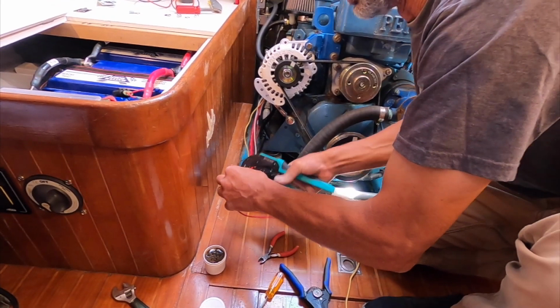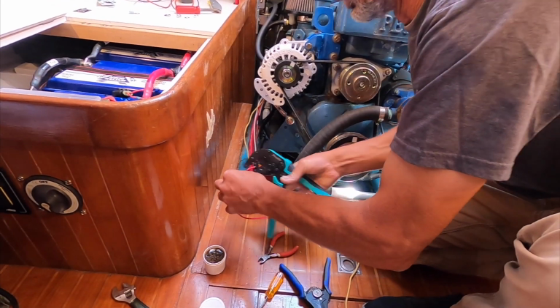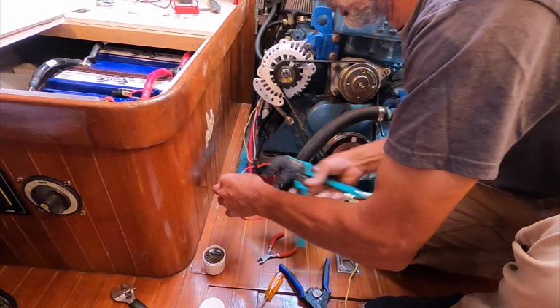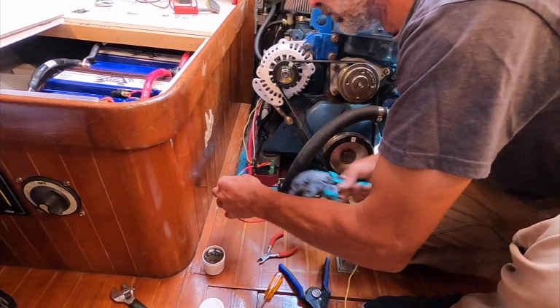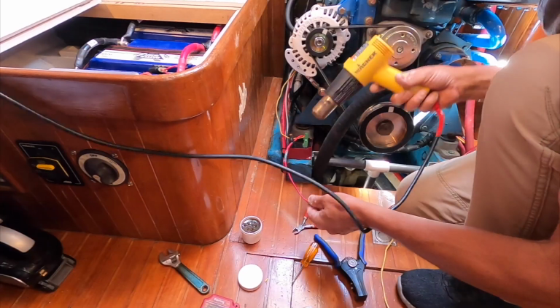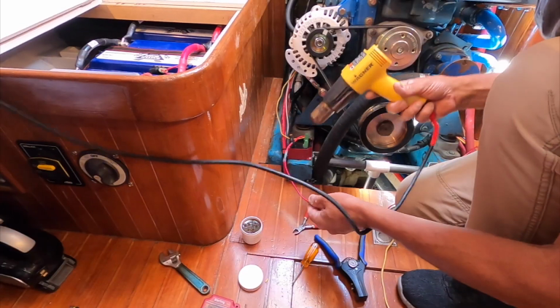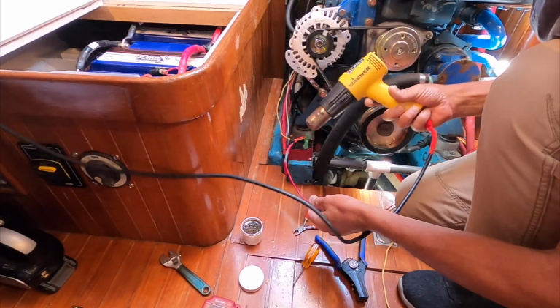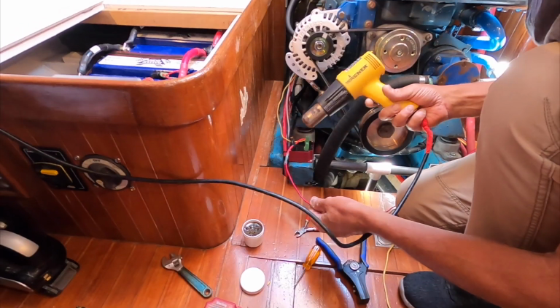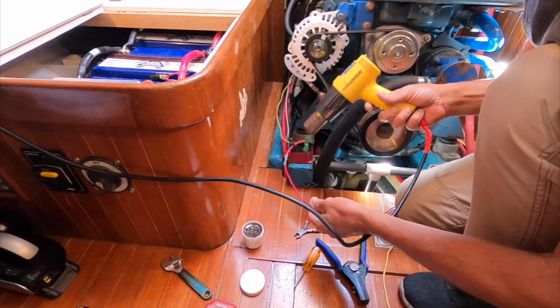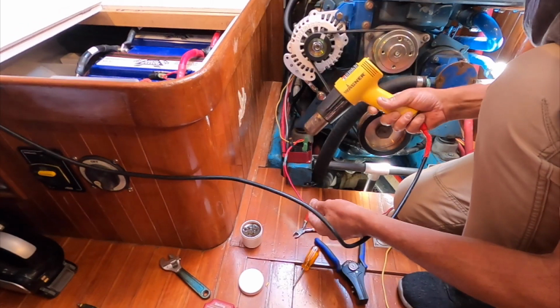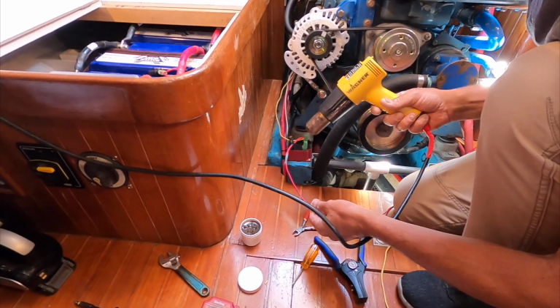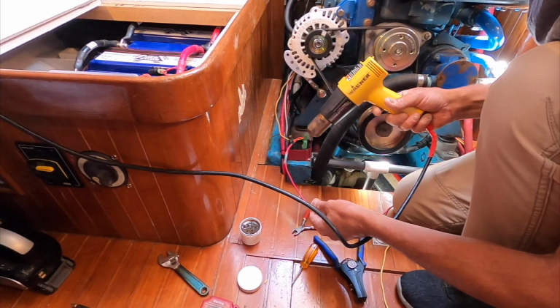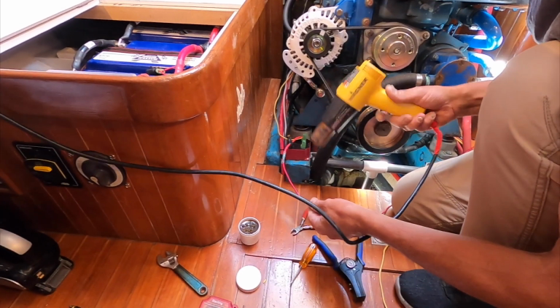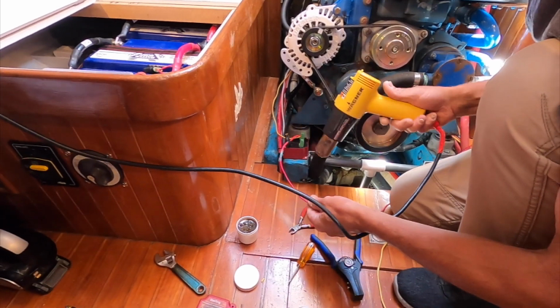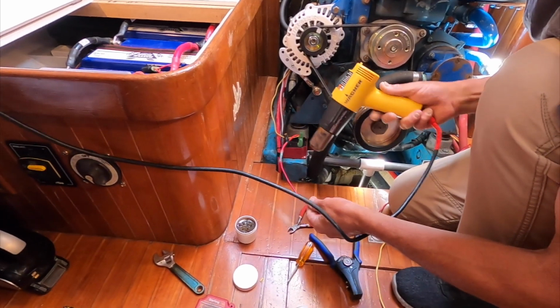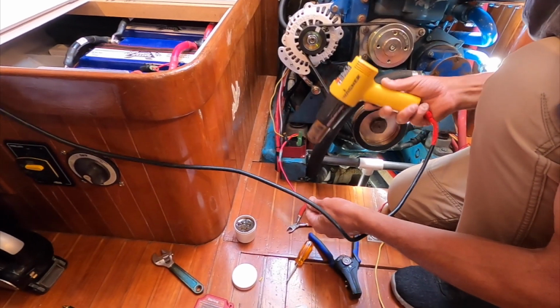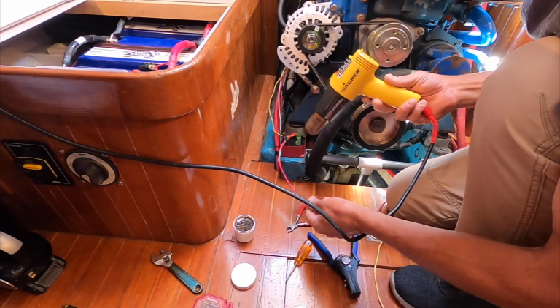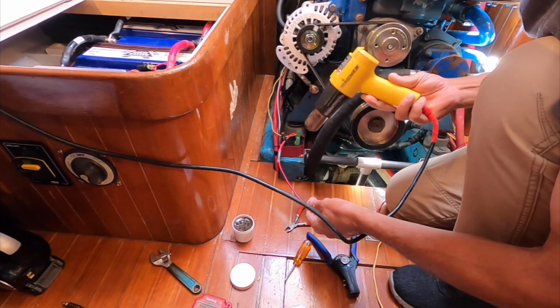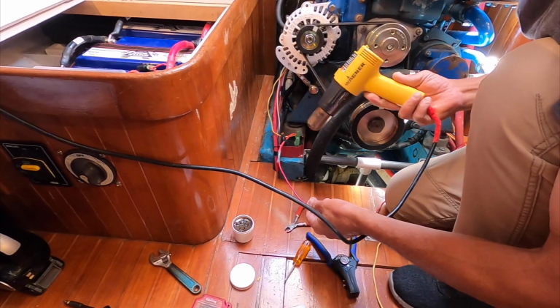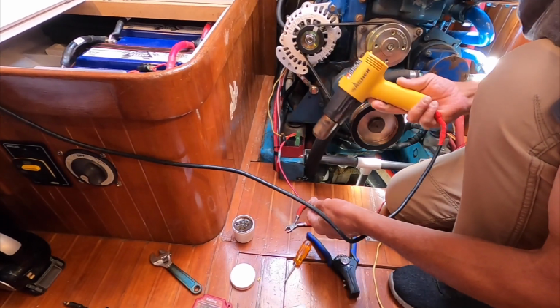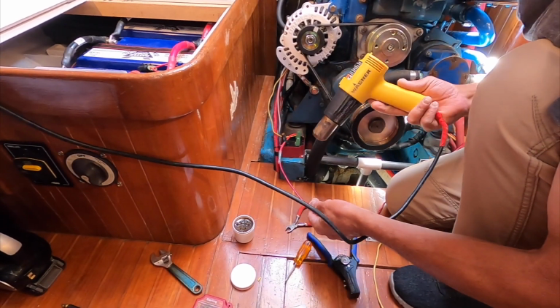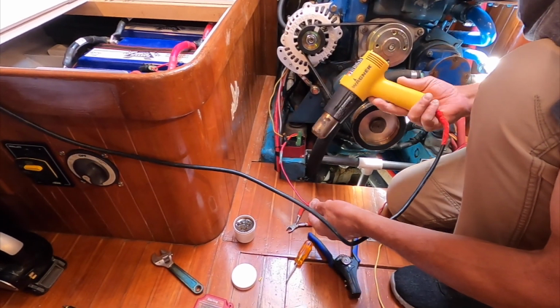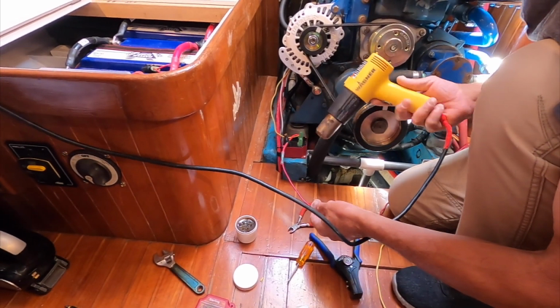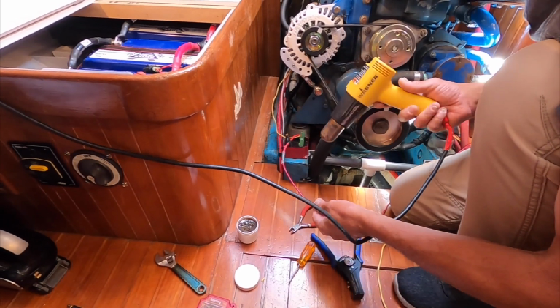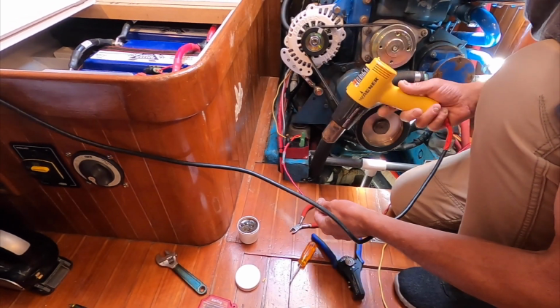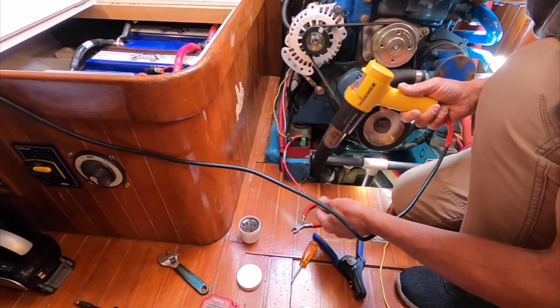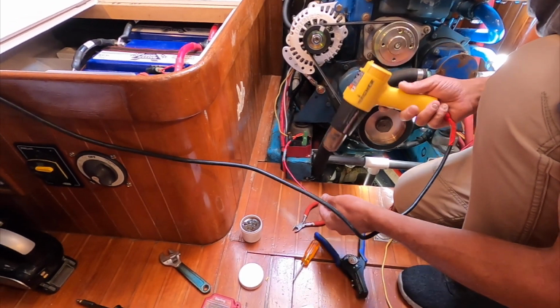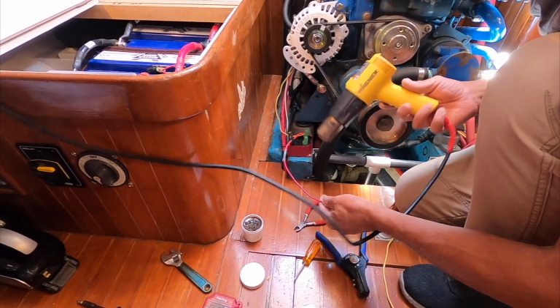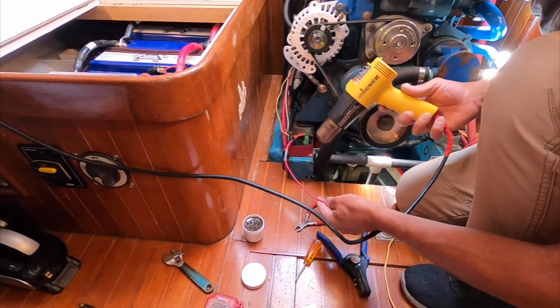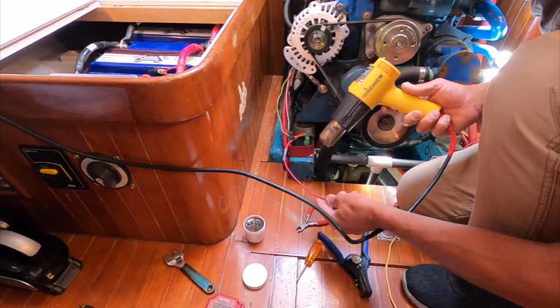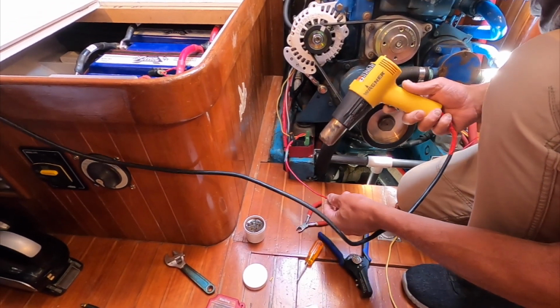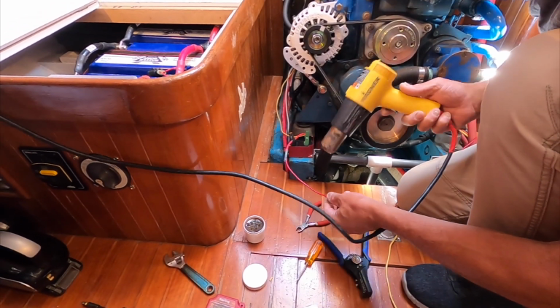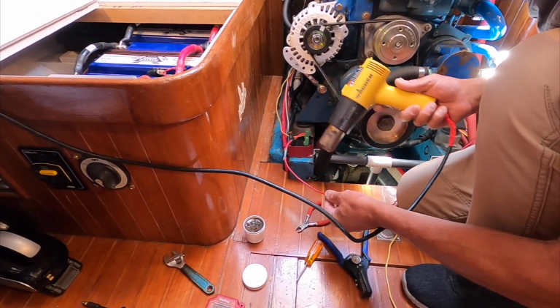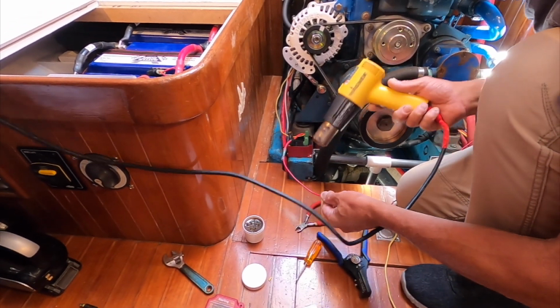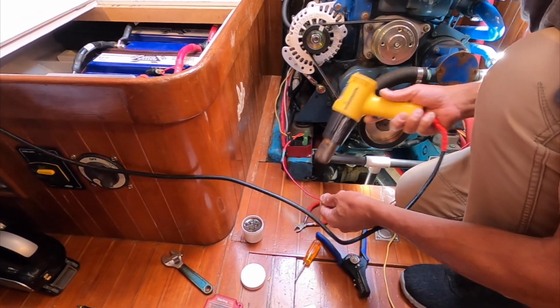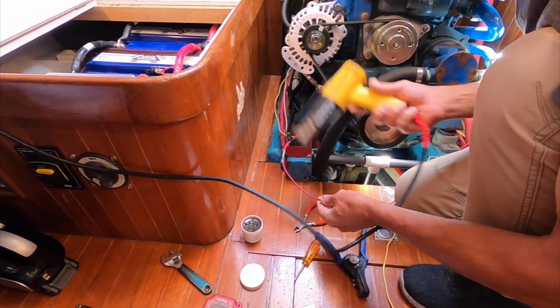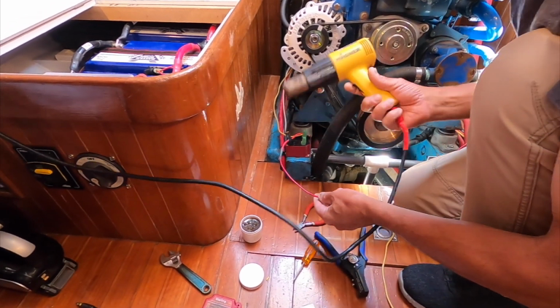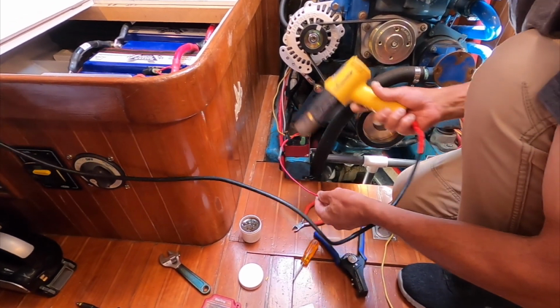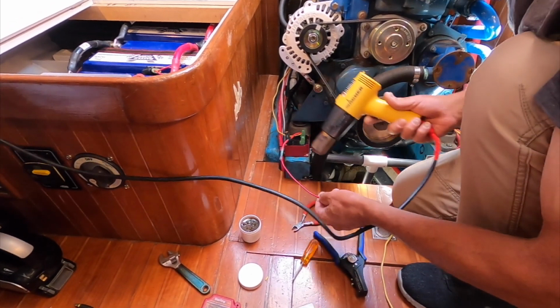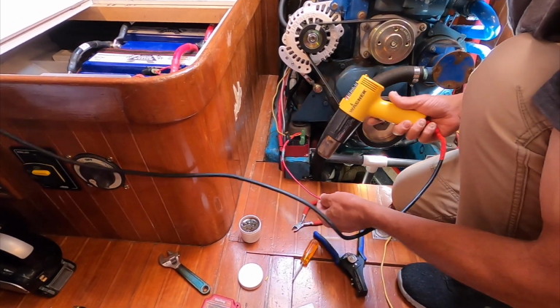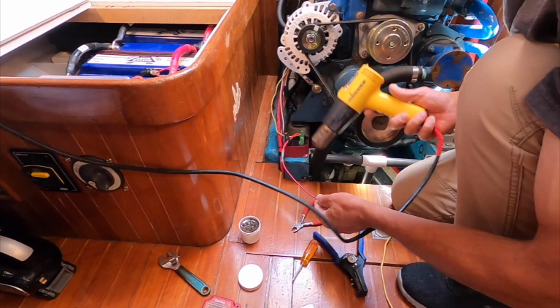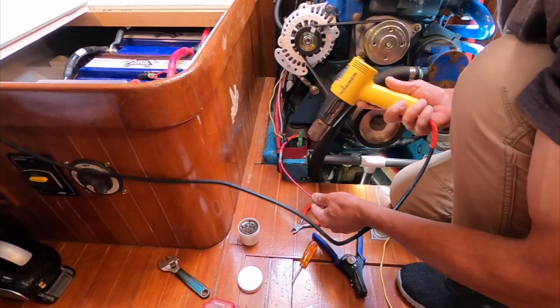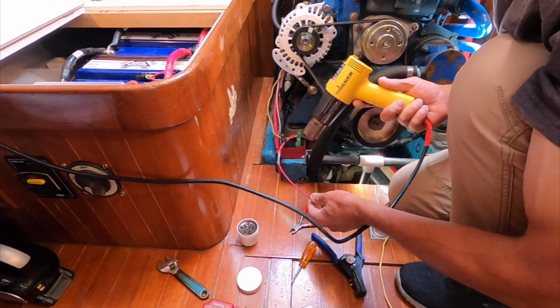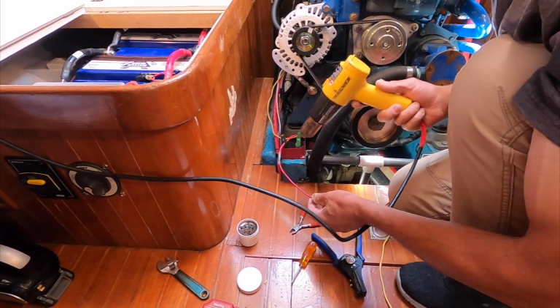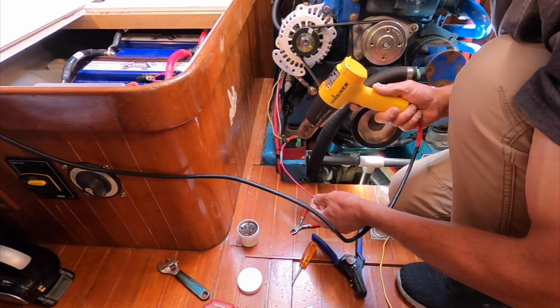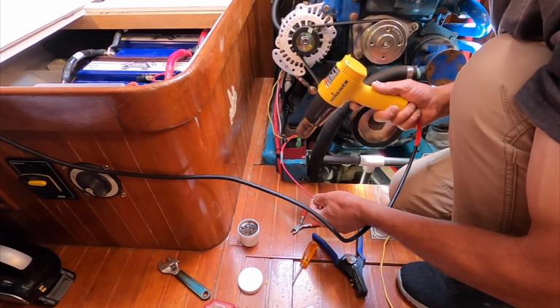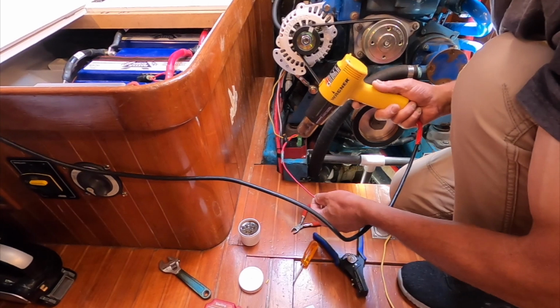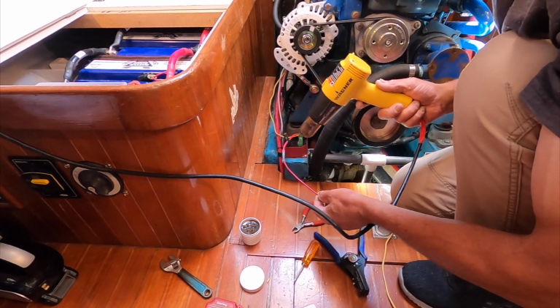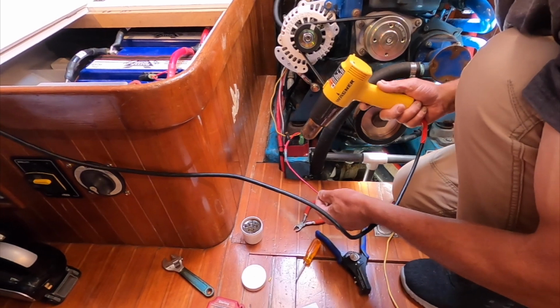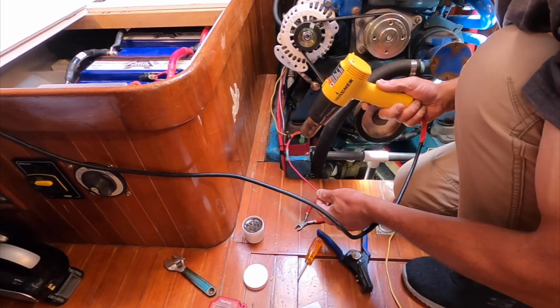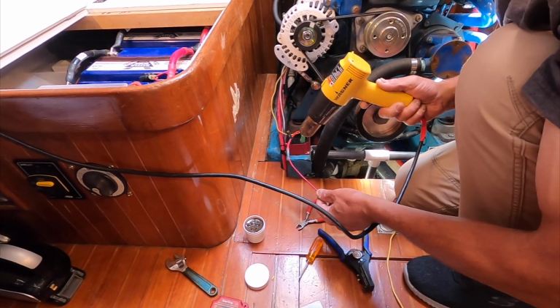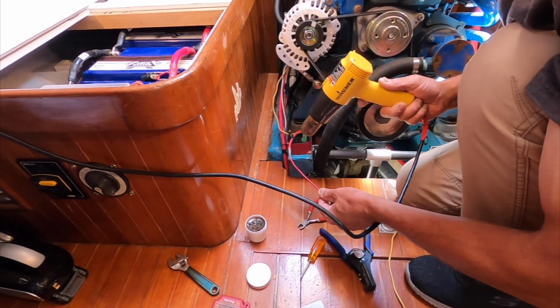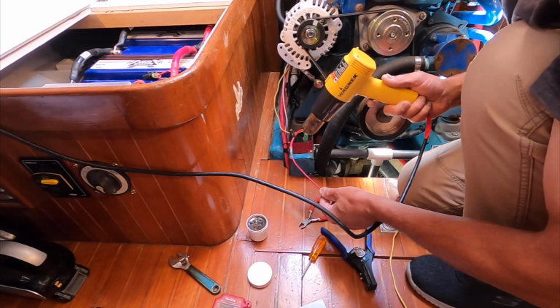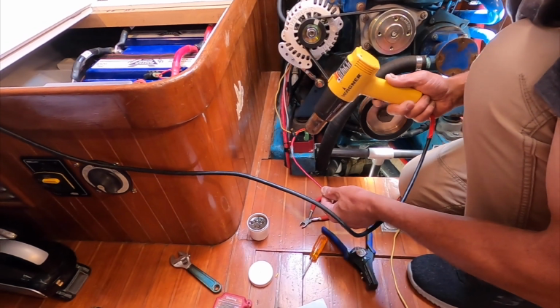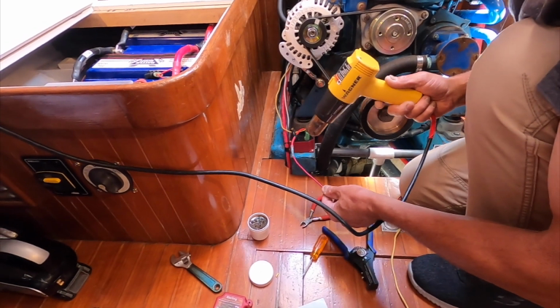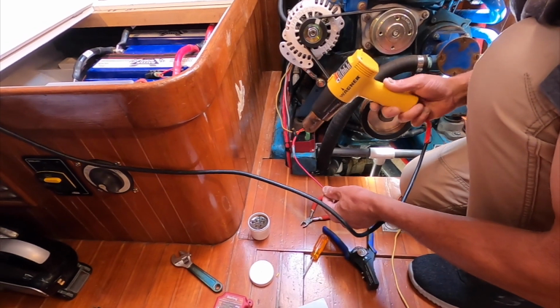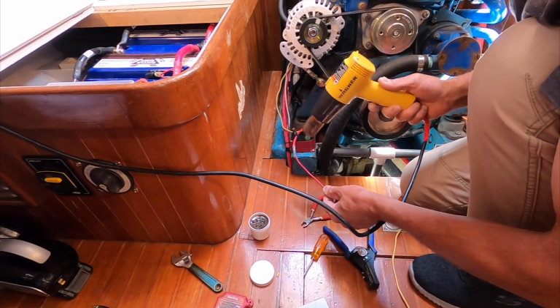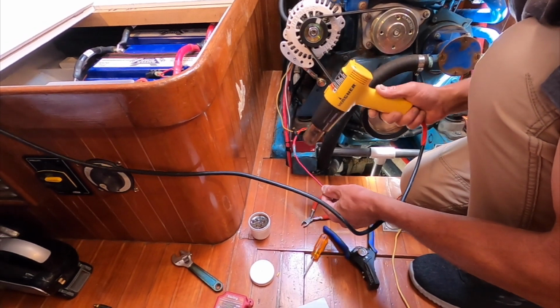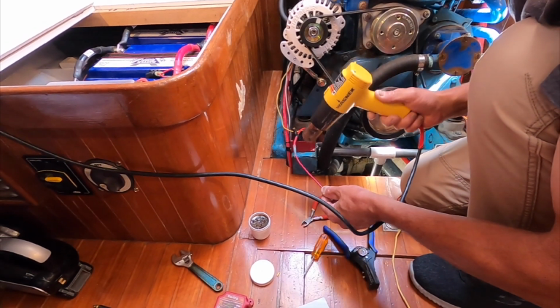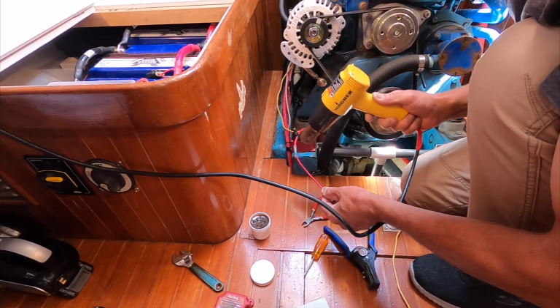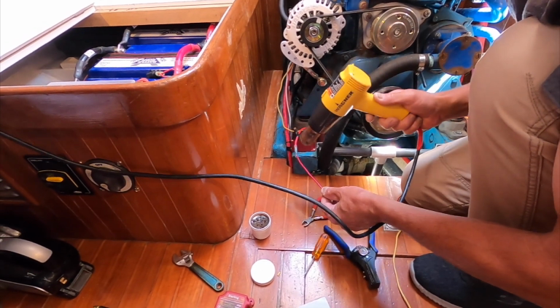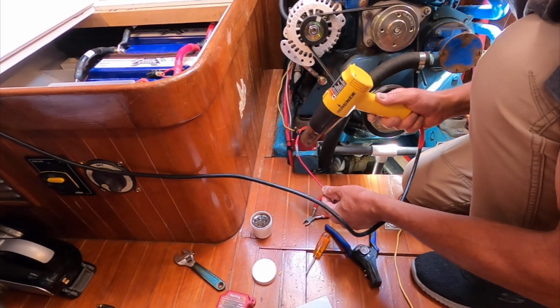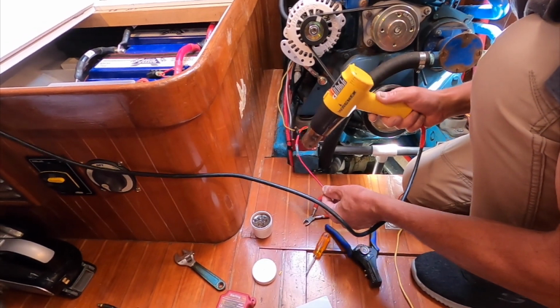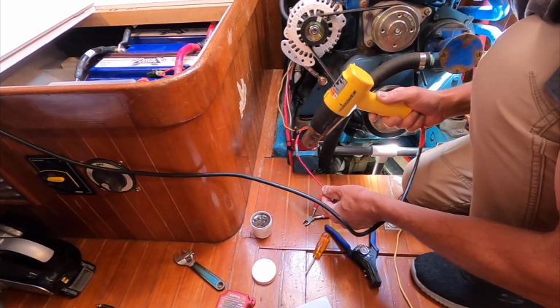You can just hit it with a heat gun. Don't use a cigarette lighter or anything like that — you'll catch the plastic on fire and ruin the terminal, making it worthless.